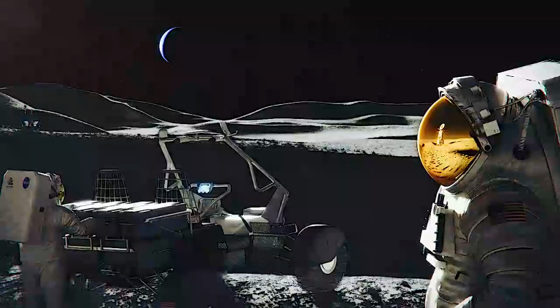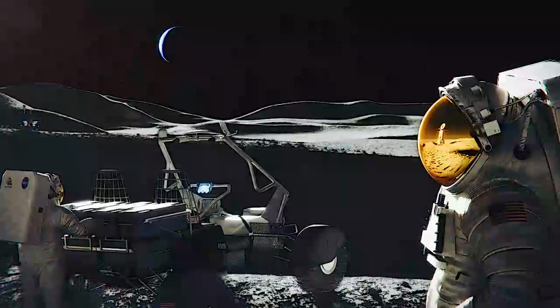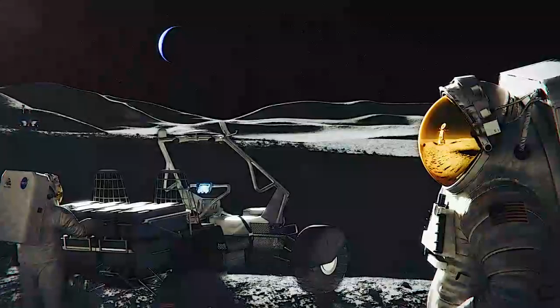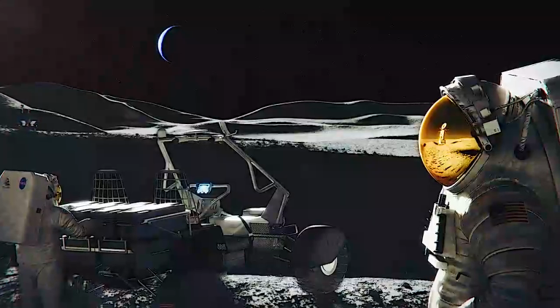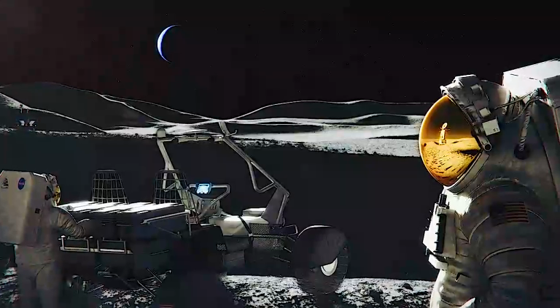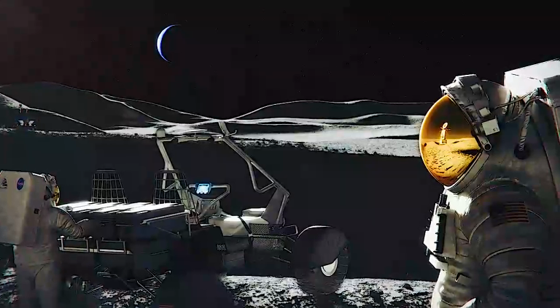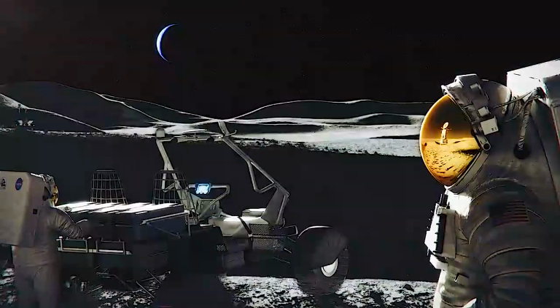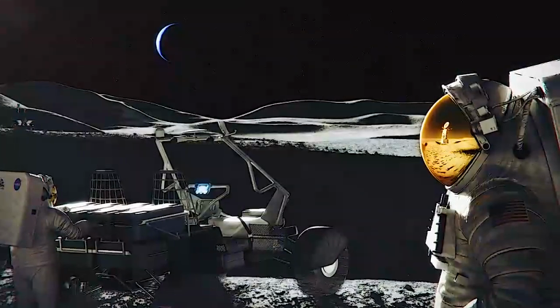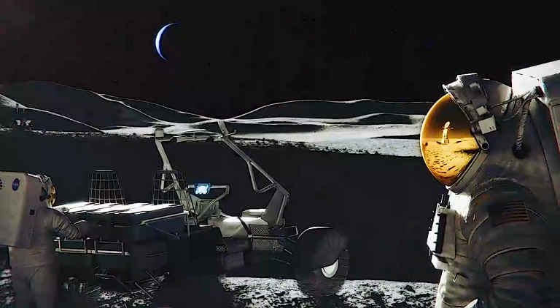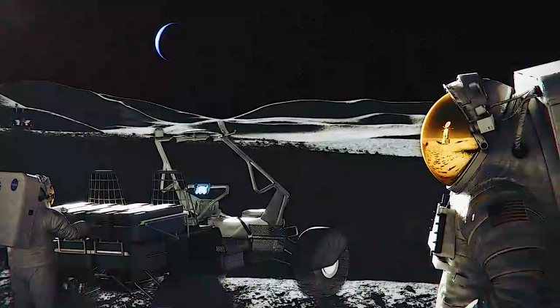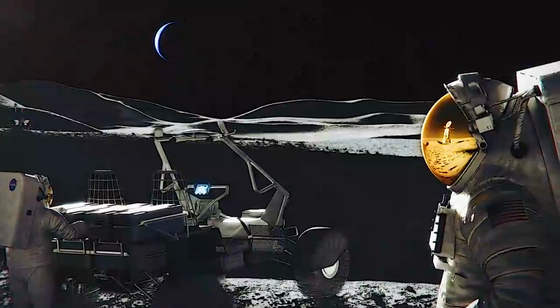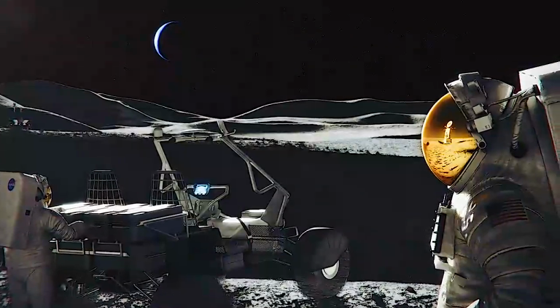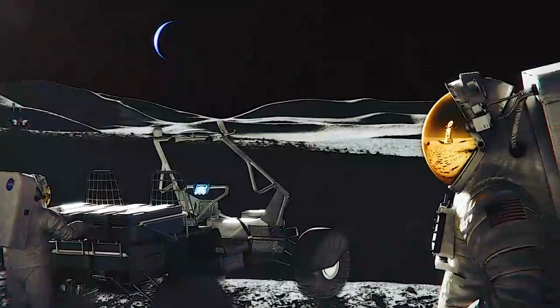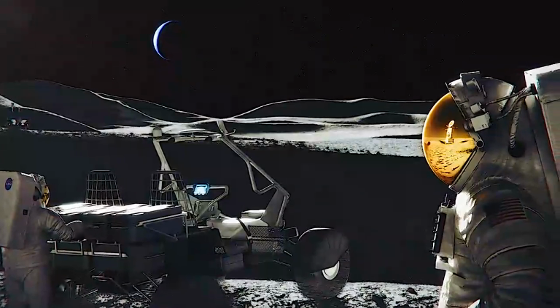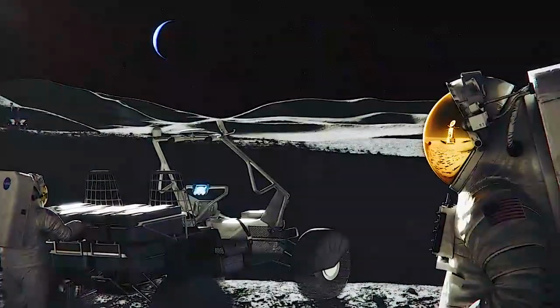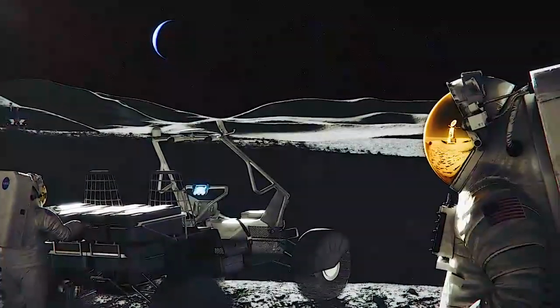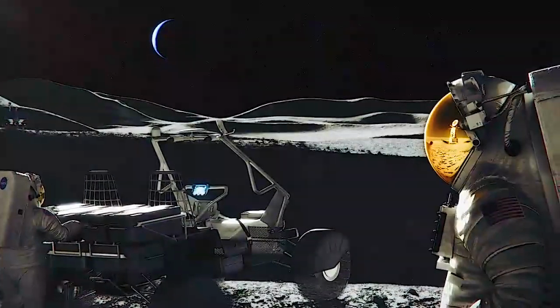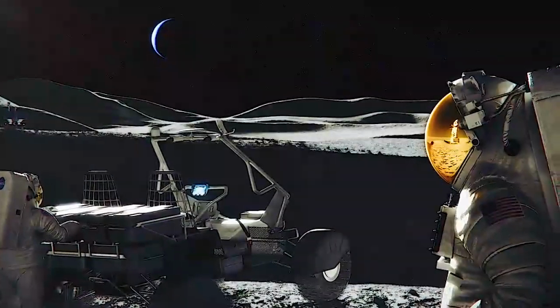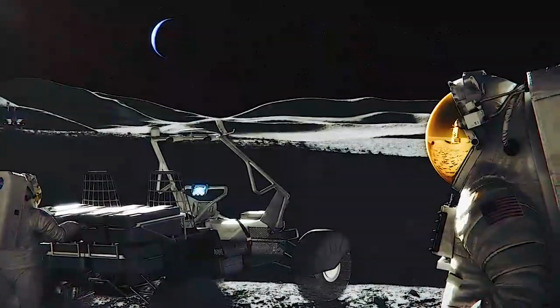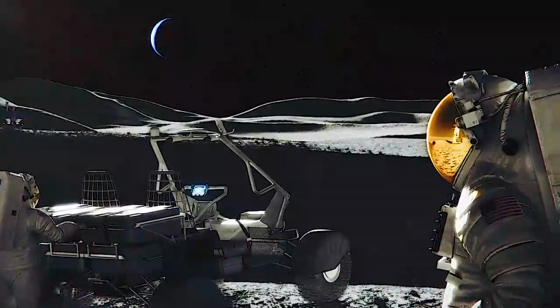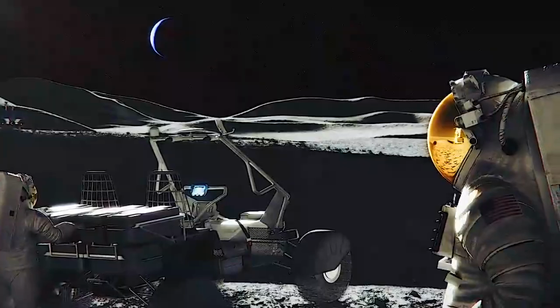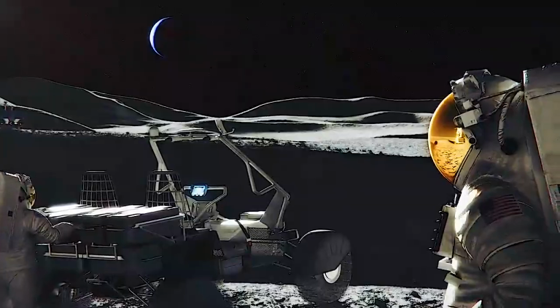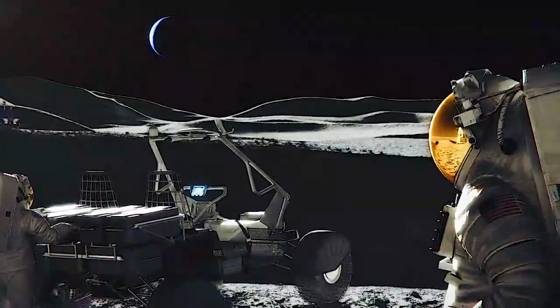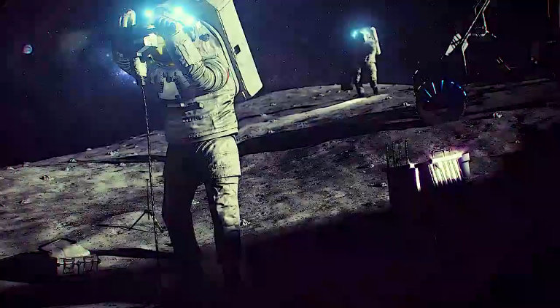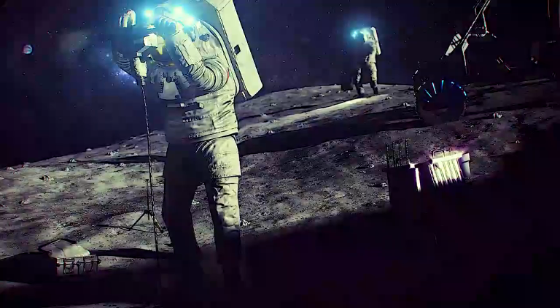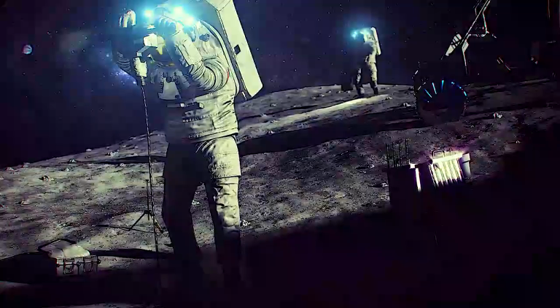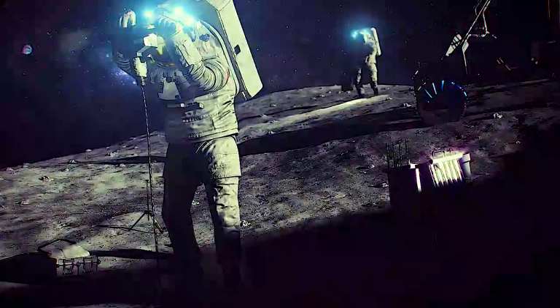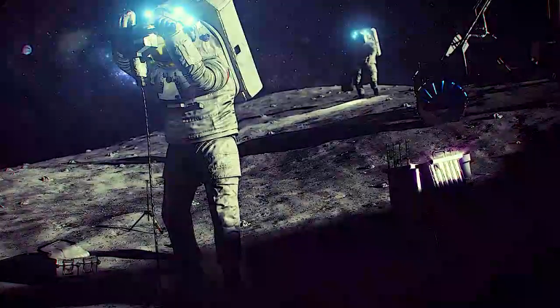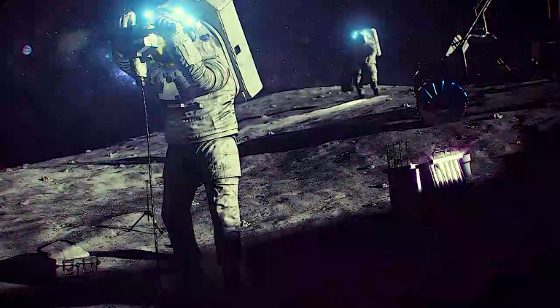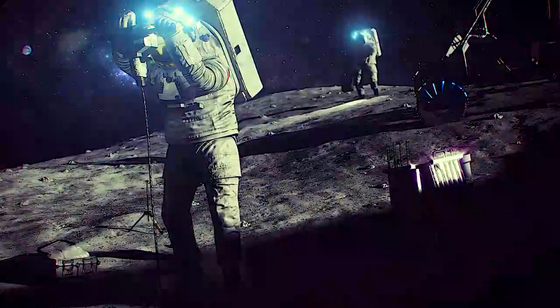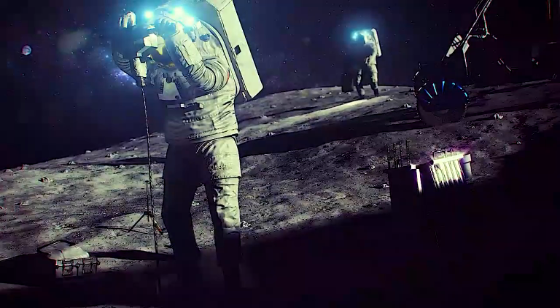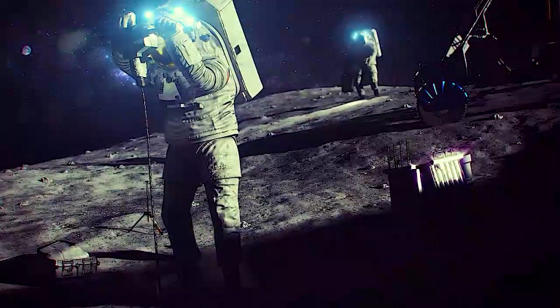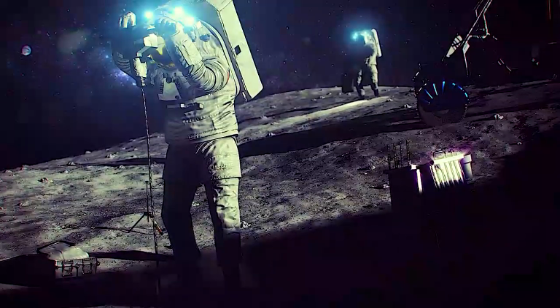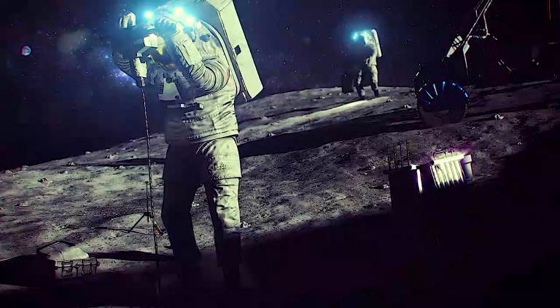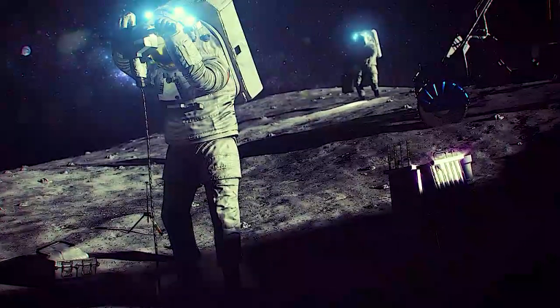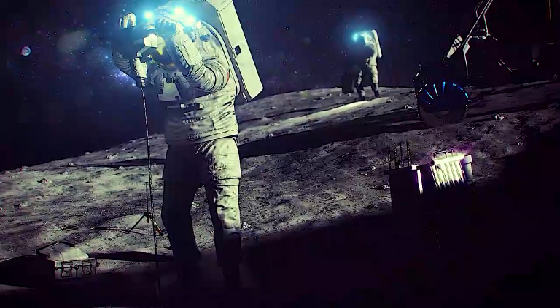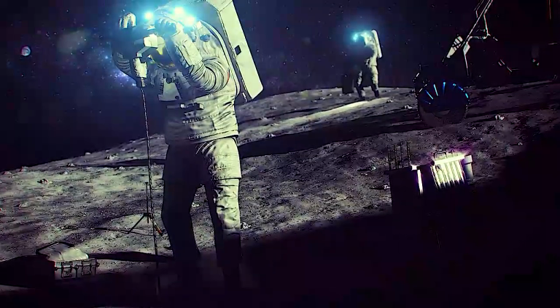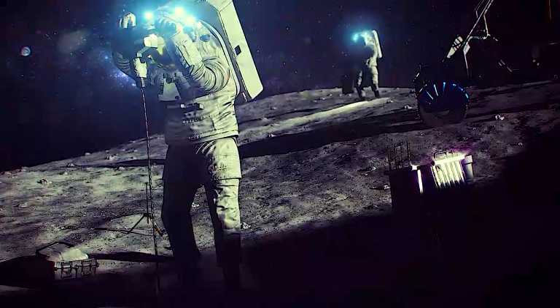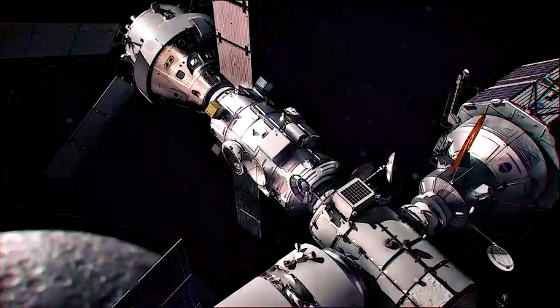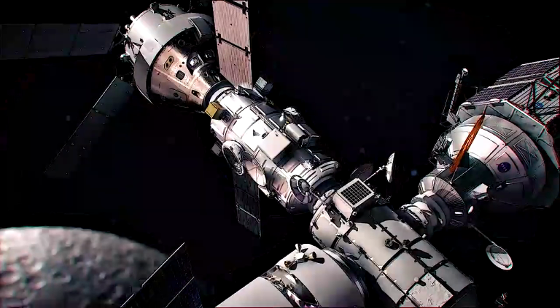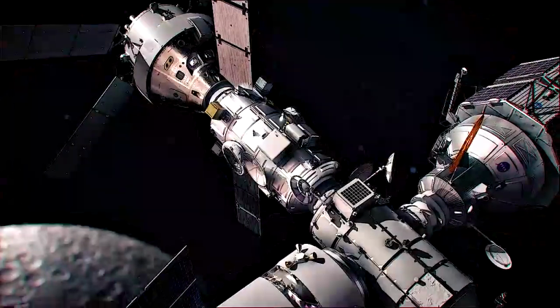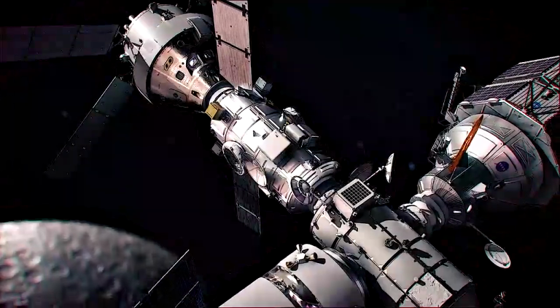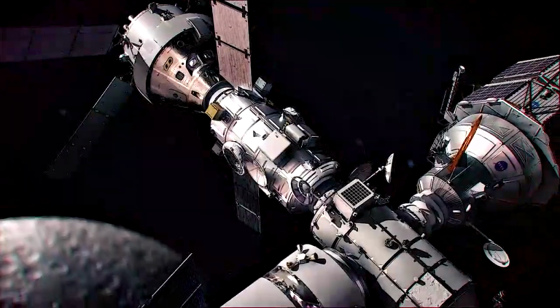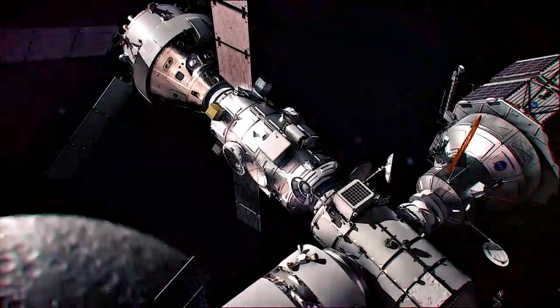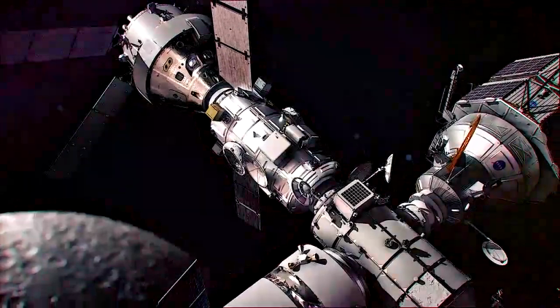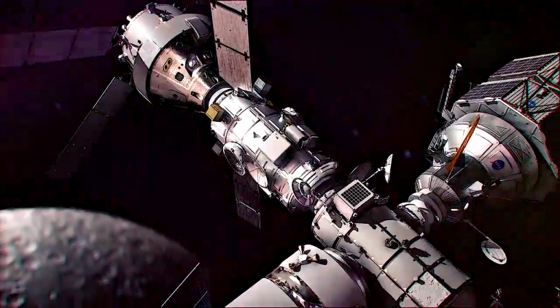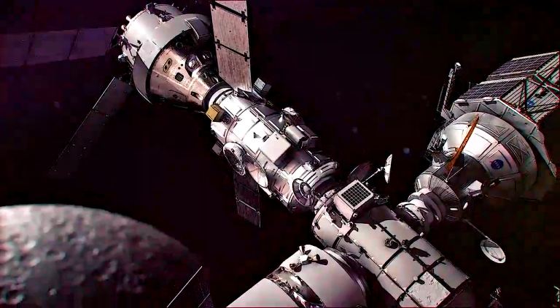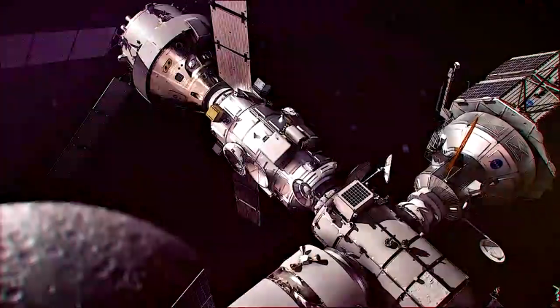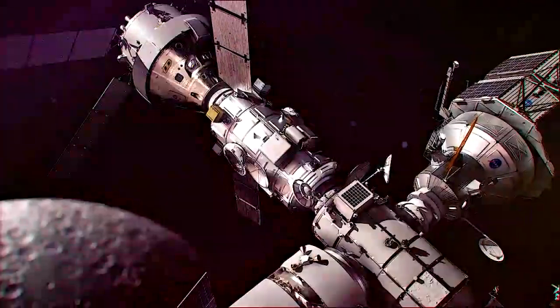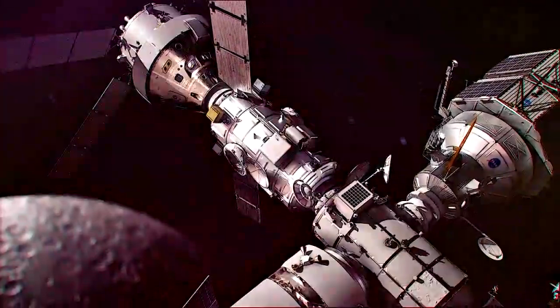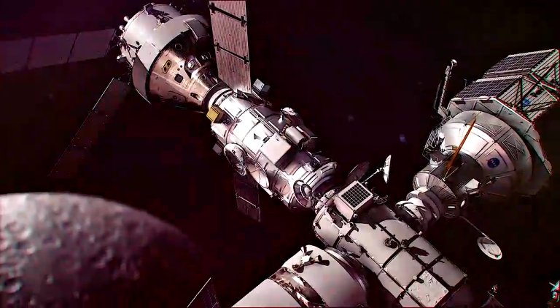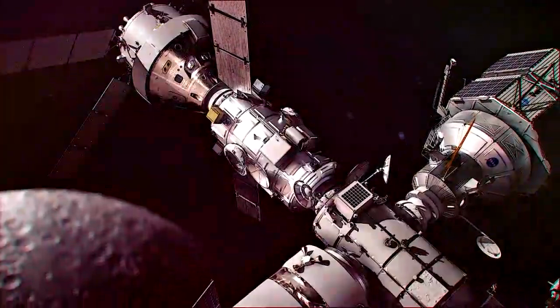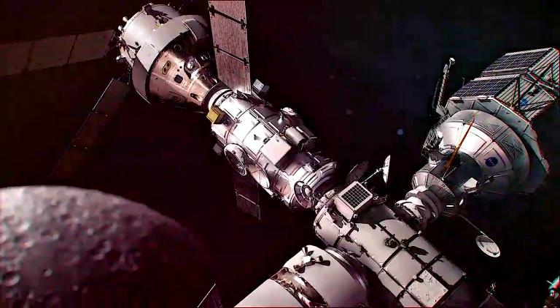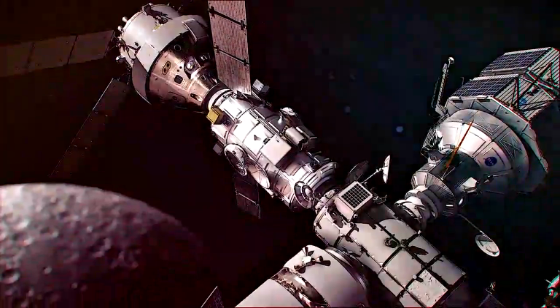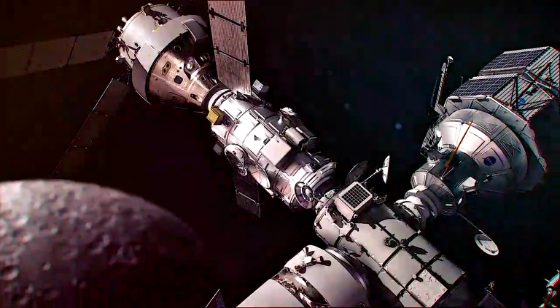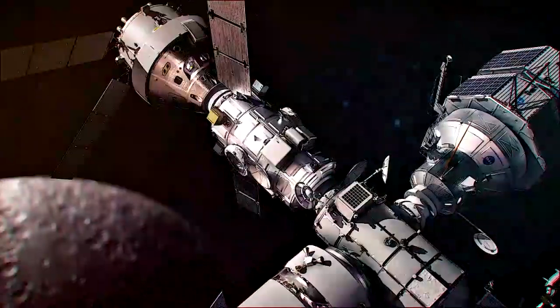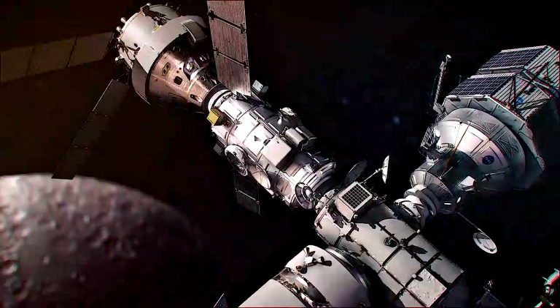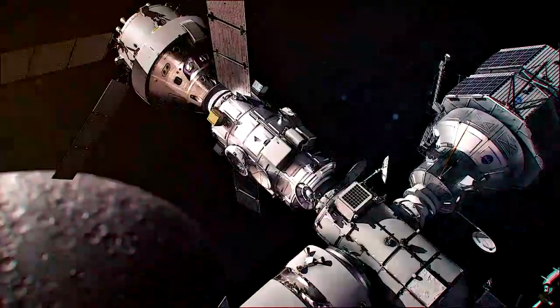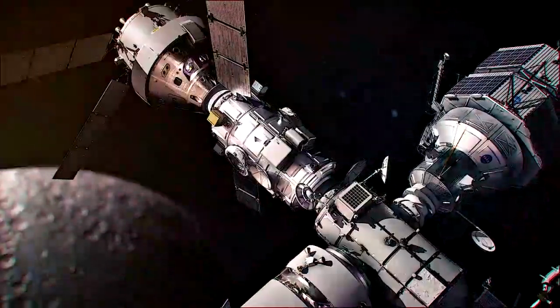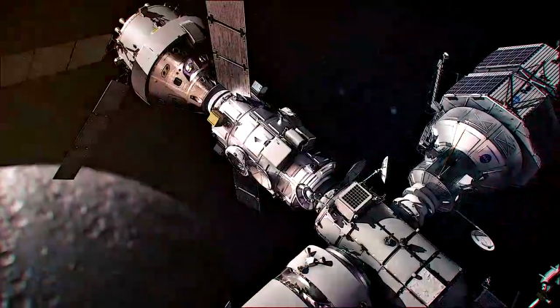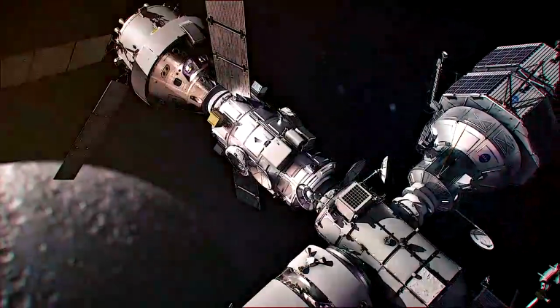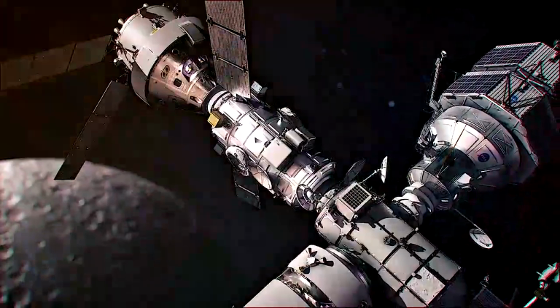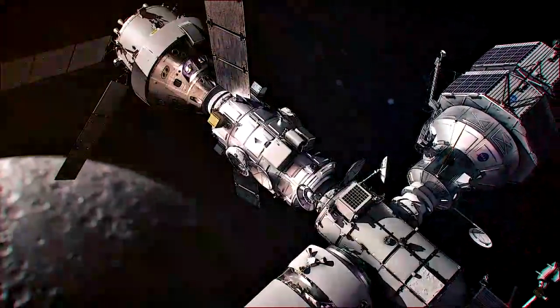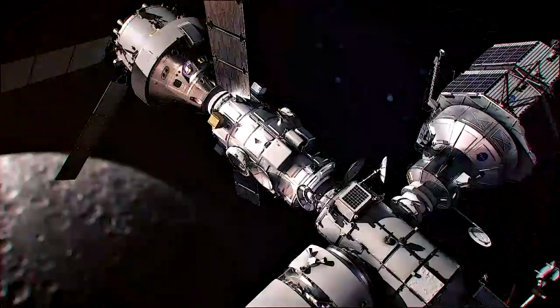When we do, we'll build our capability for sustainable lunar exploration, preparing us for missions farther into the solar system.